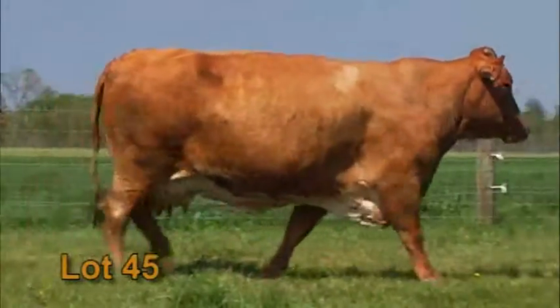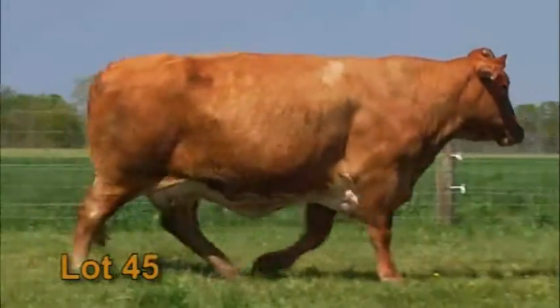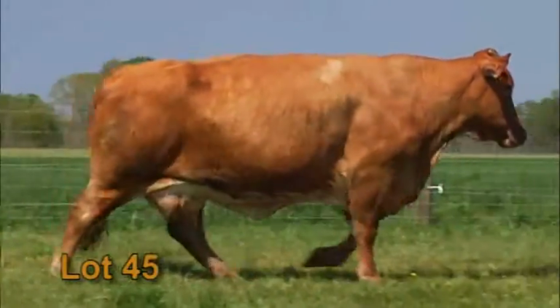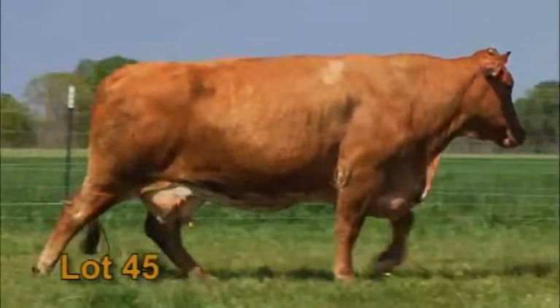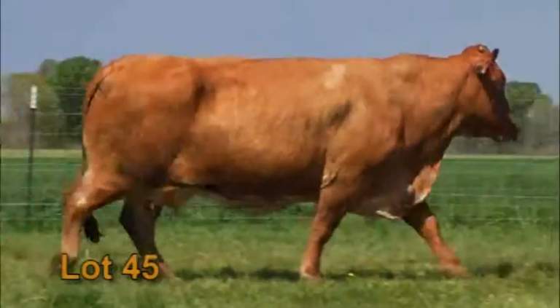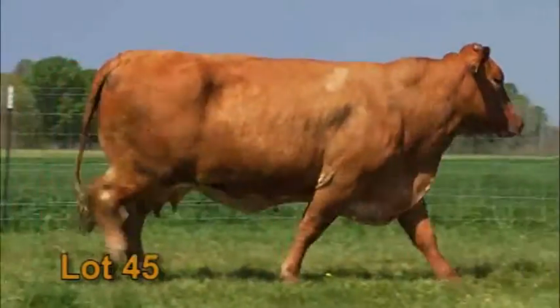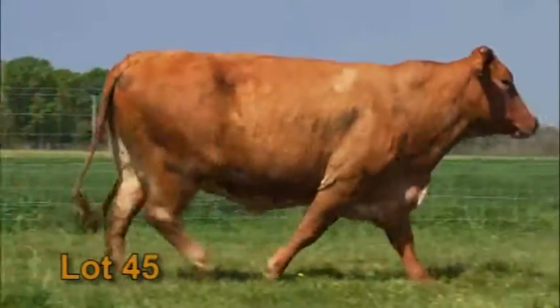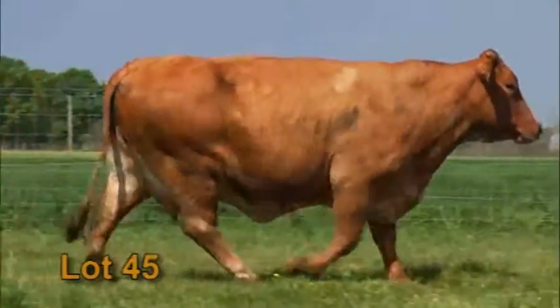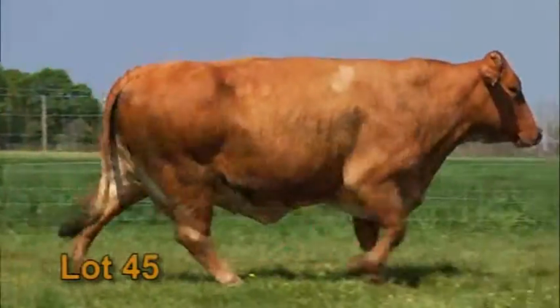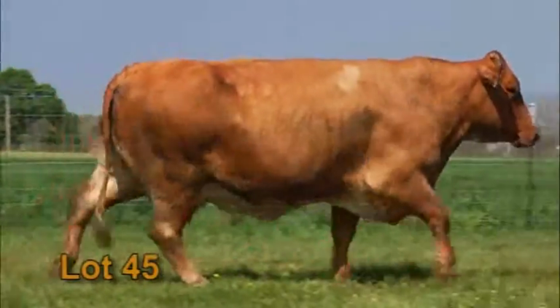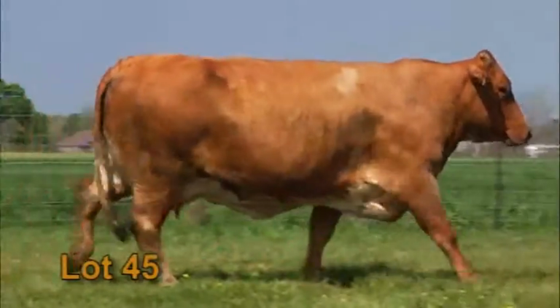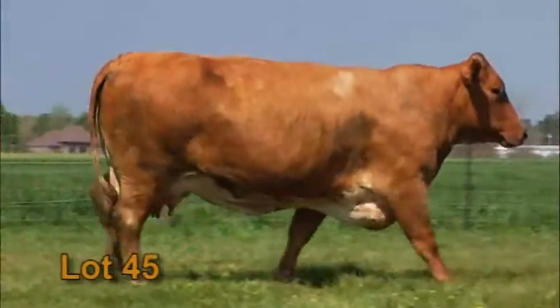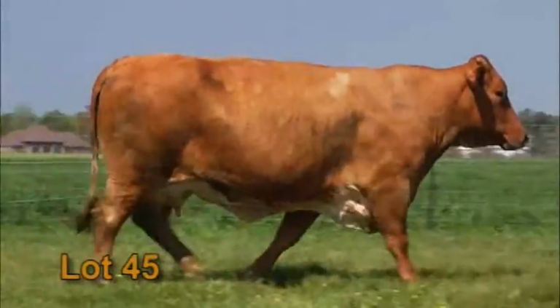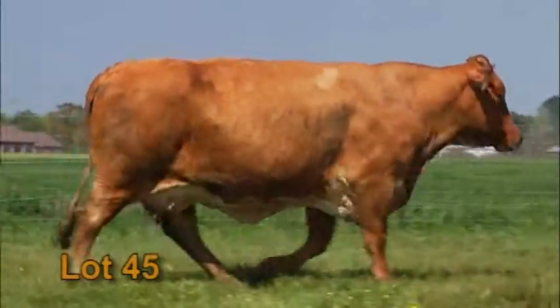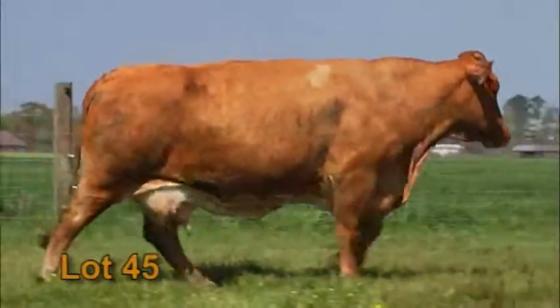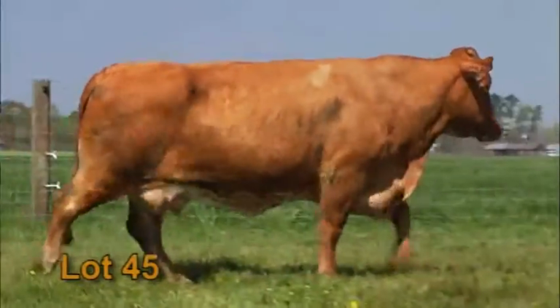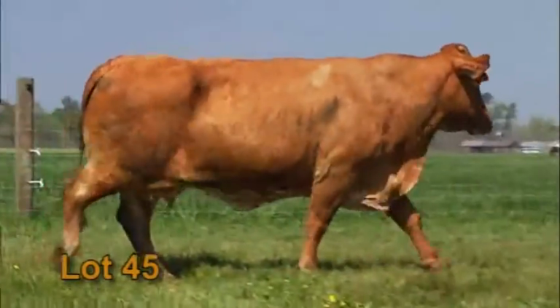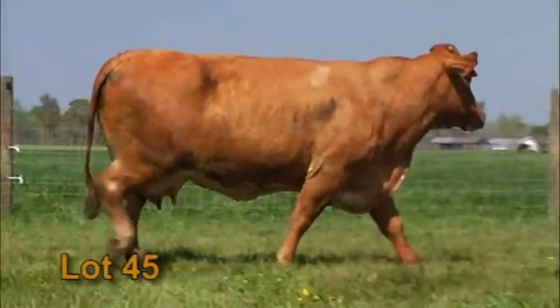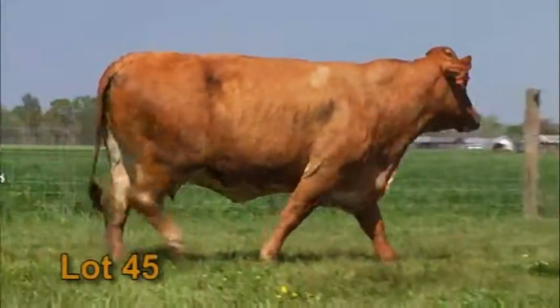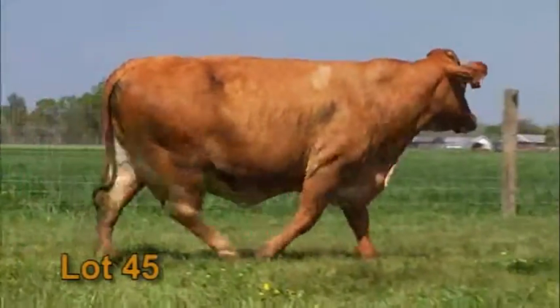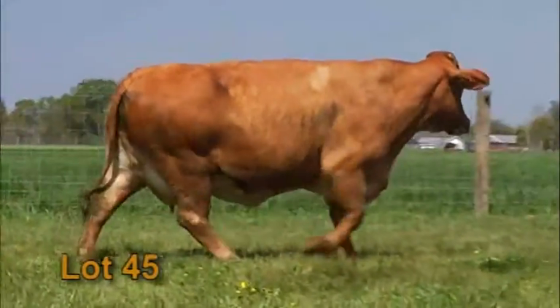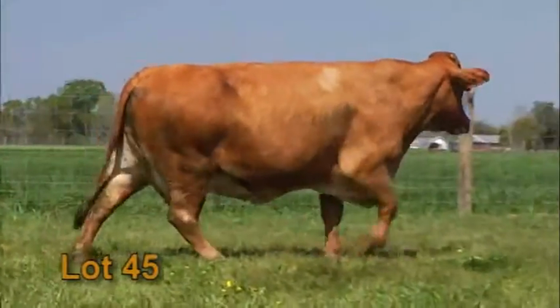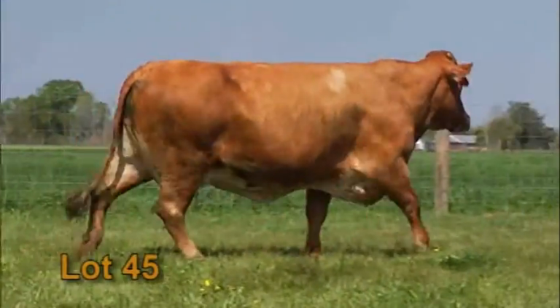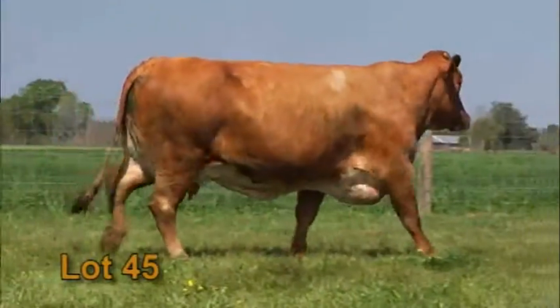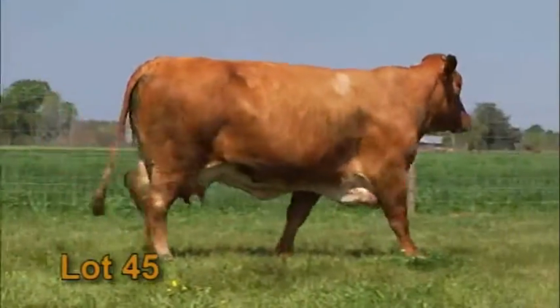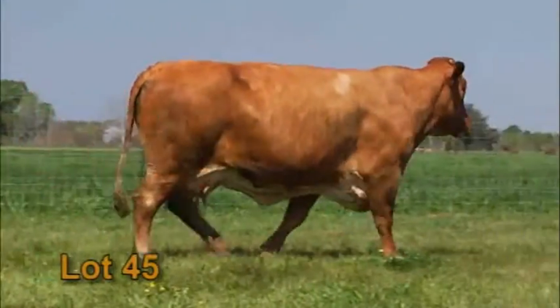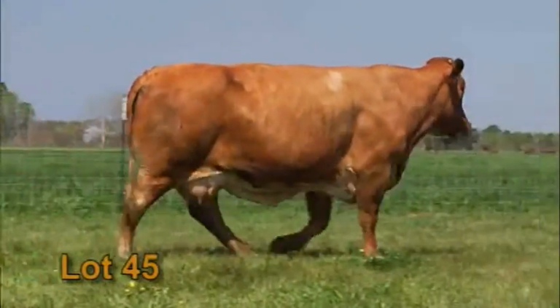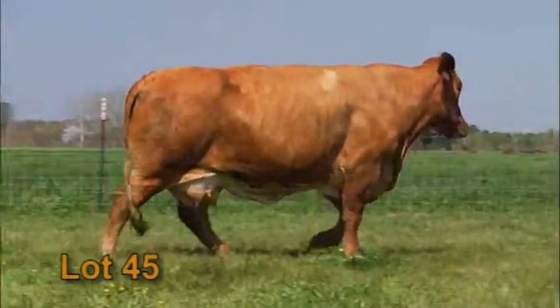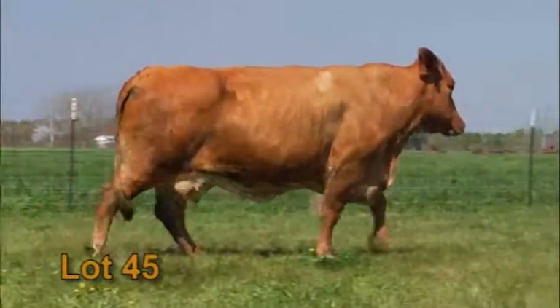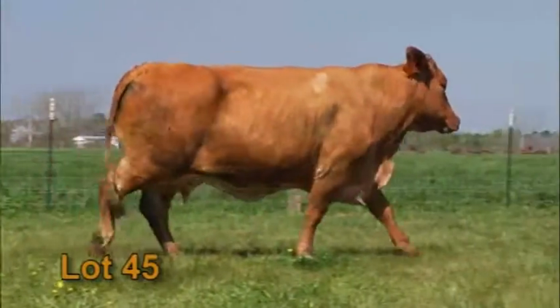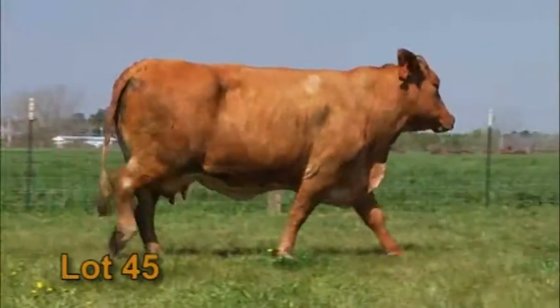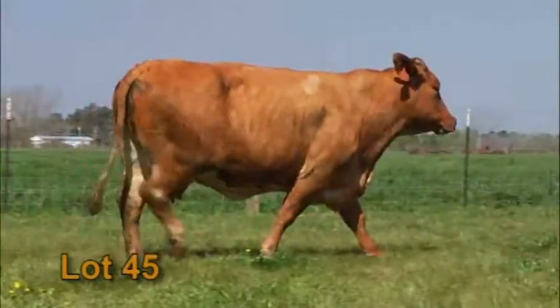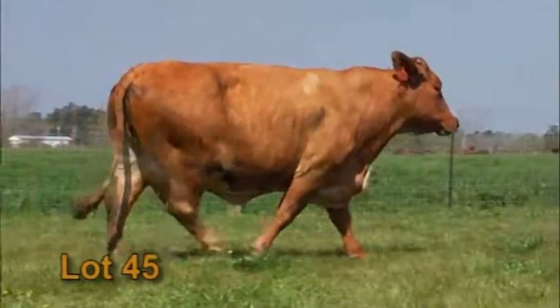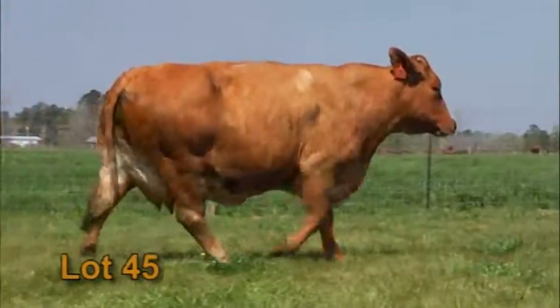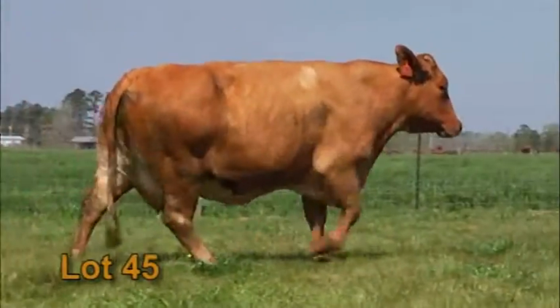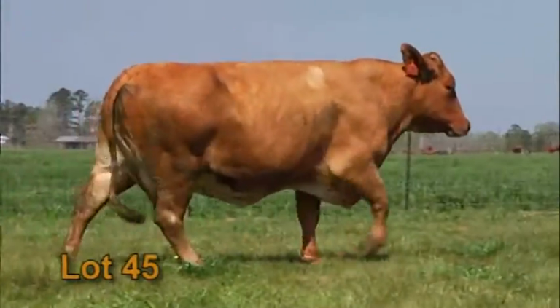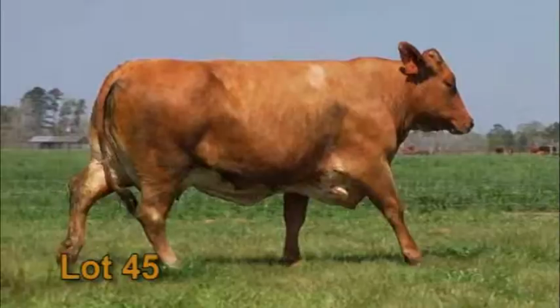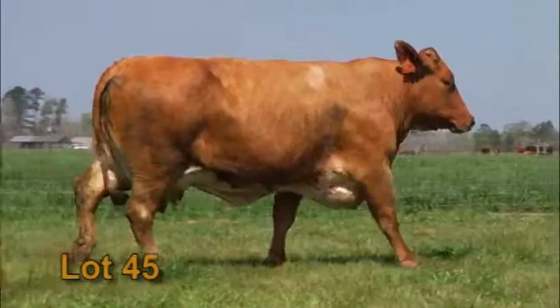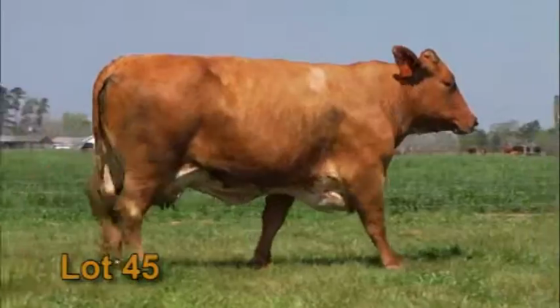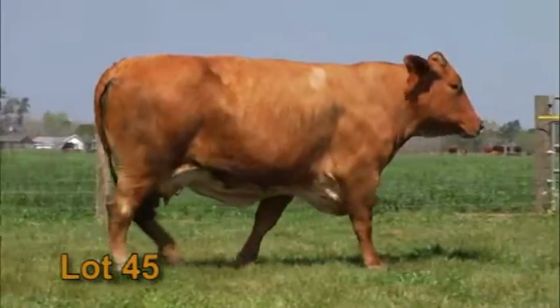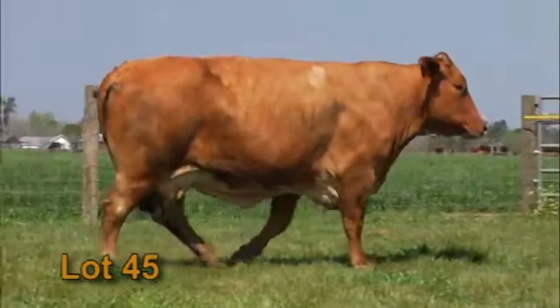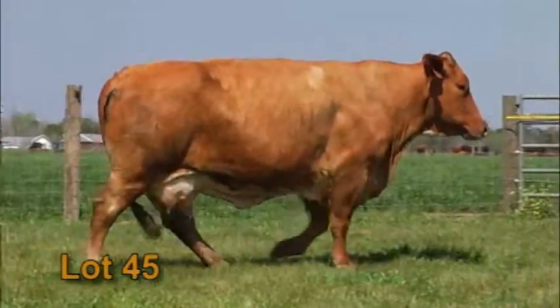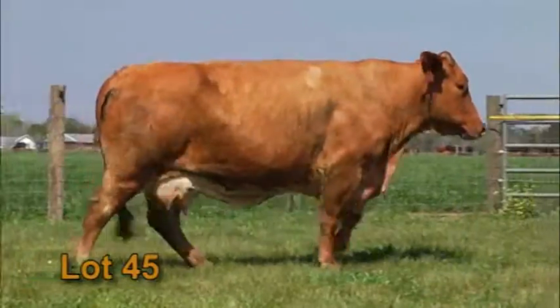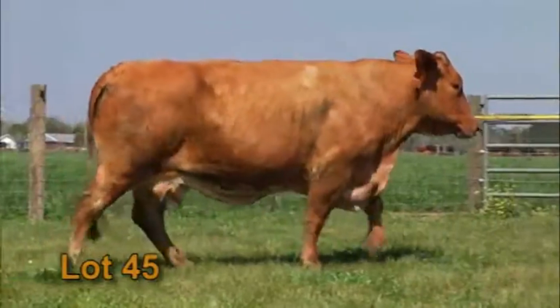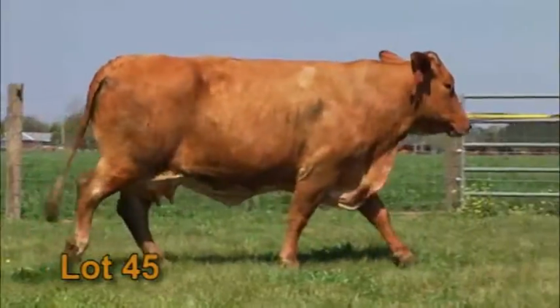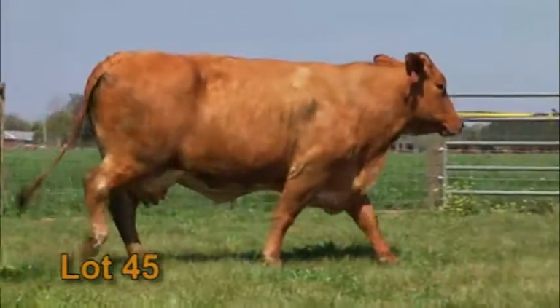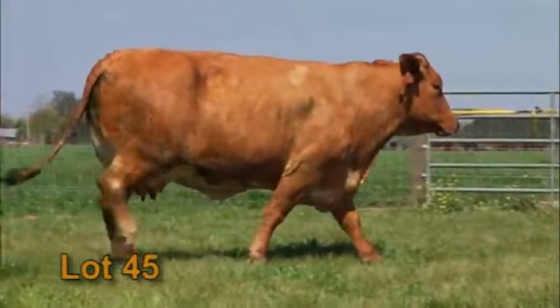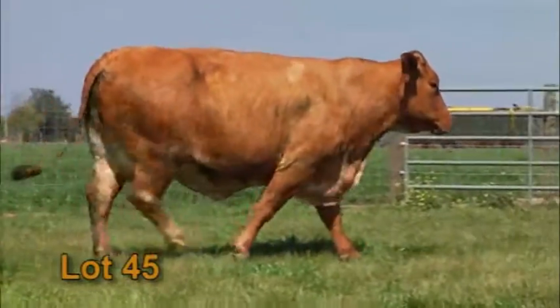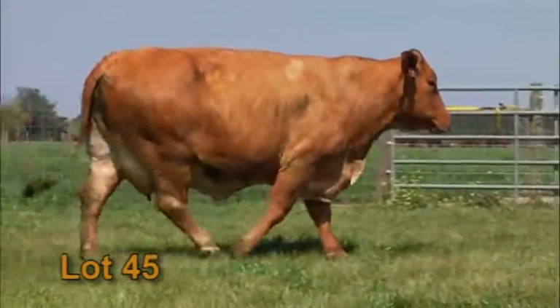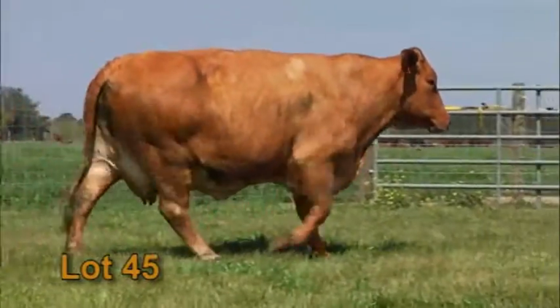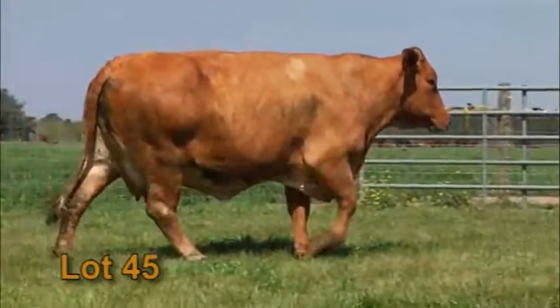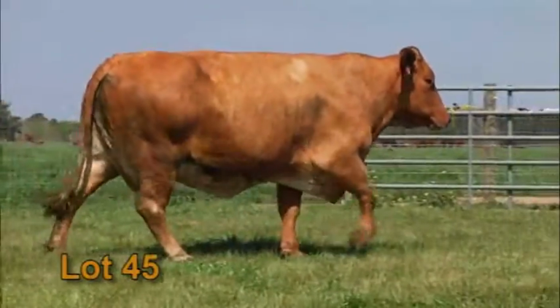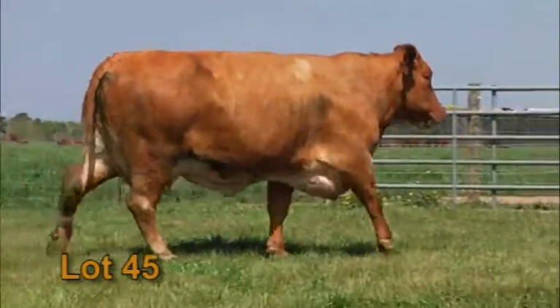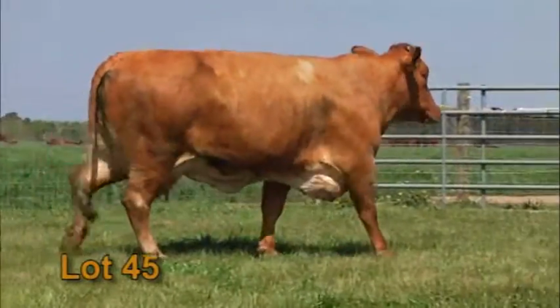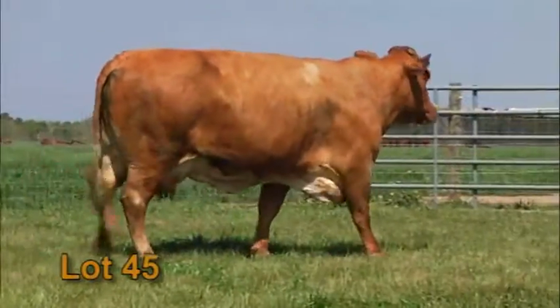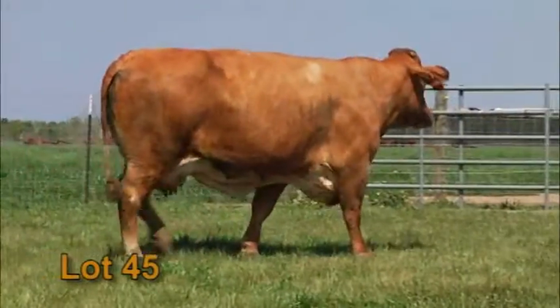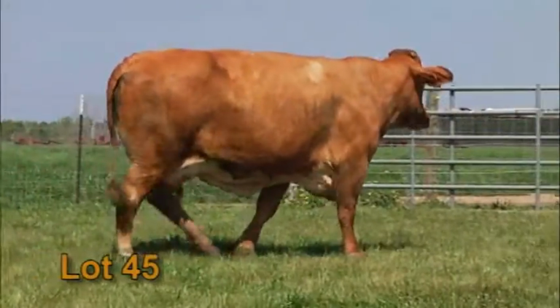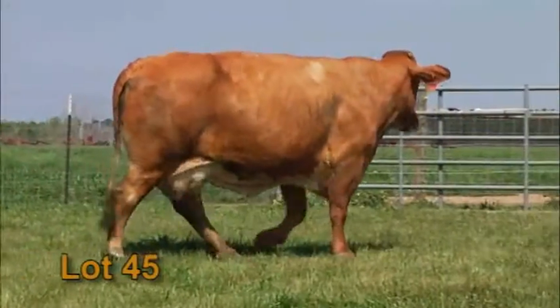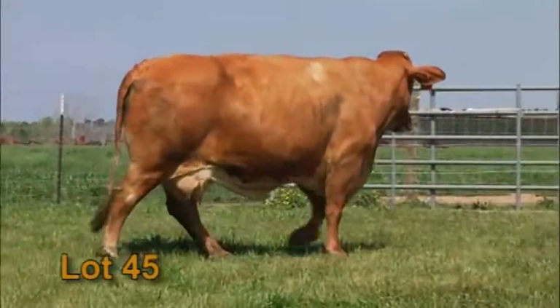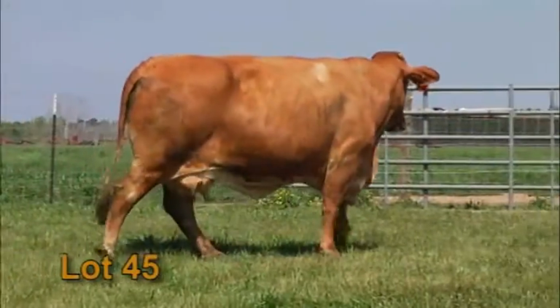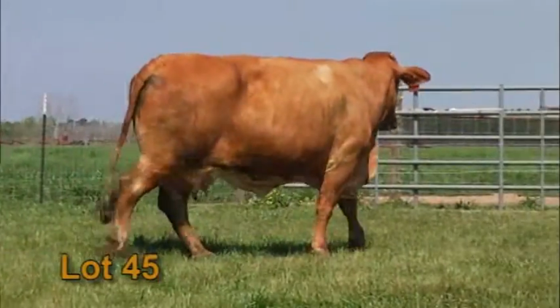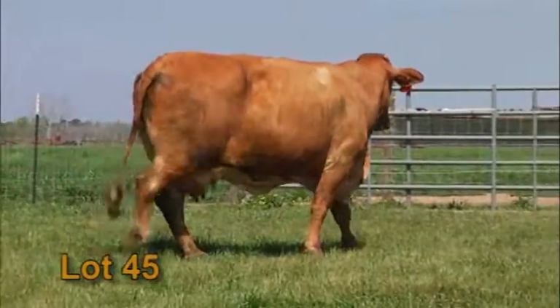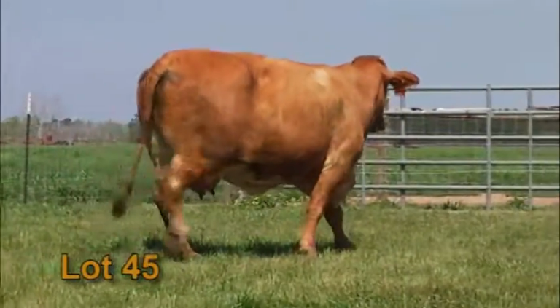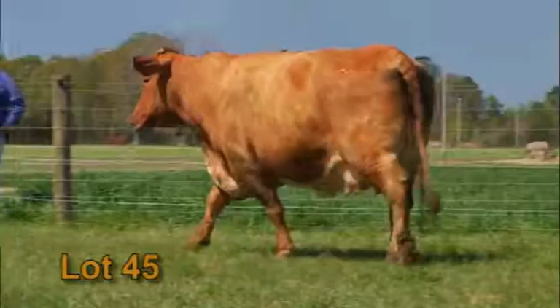They're easy keeping cattle, easy fleshing cattle. This one right in the prime of her life. Got a brand new Dreamcatcher bull calf on her side.